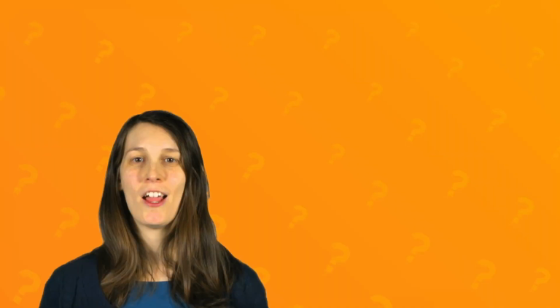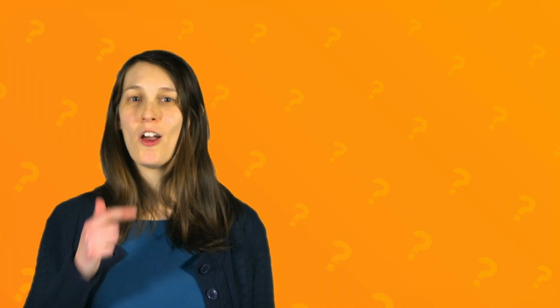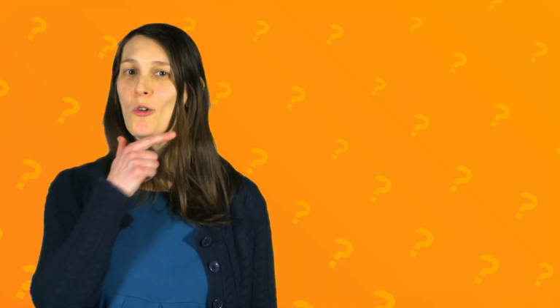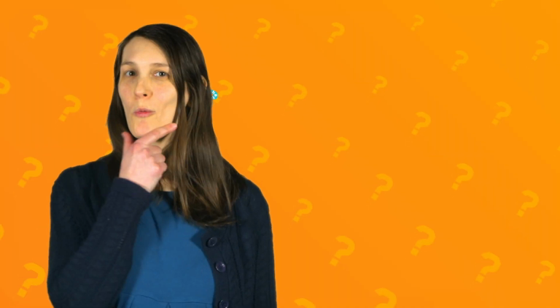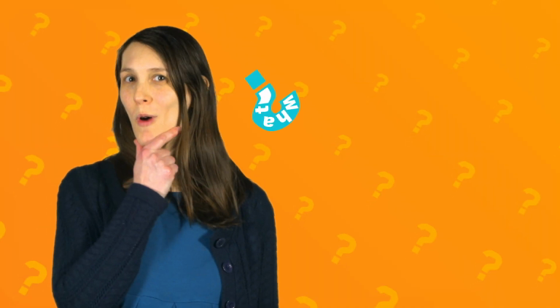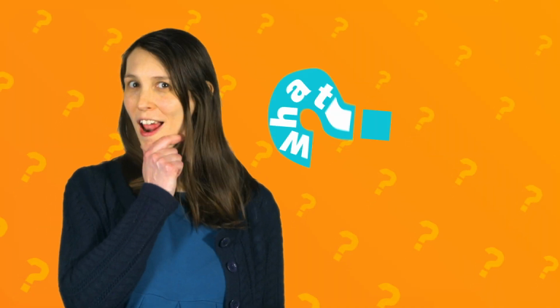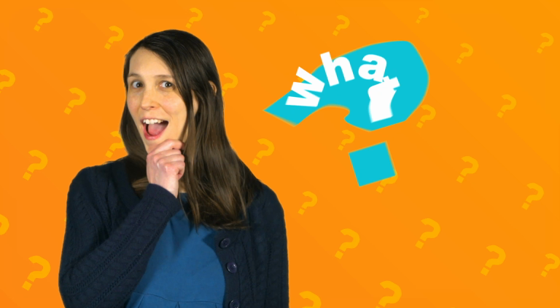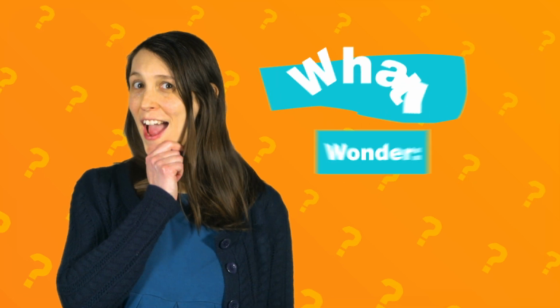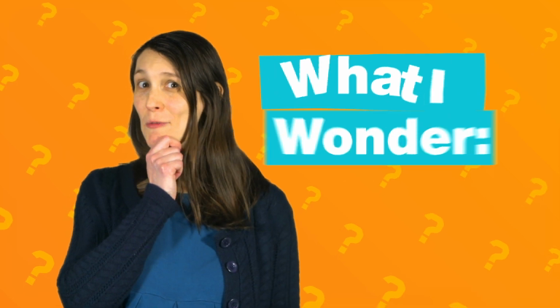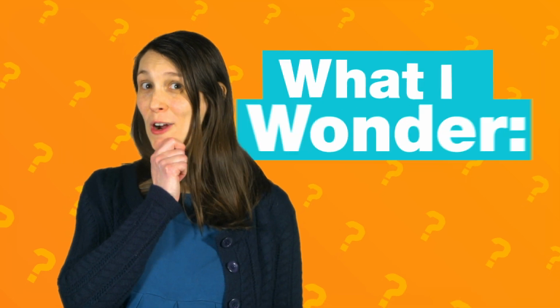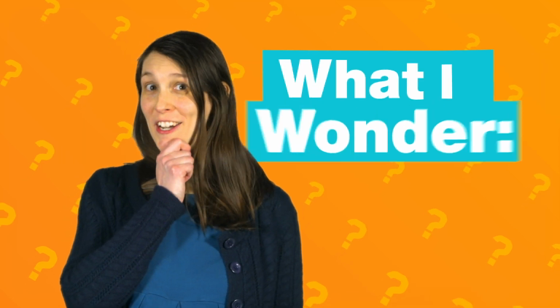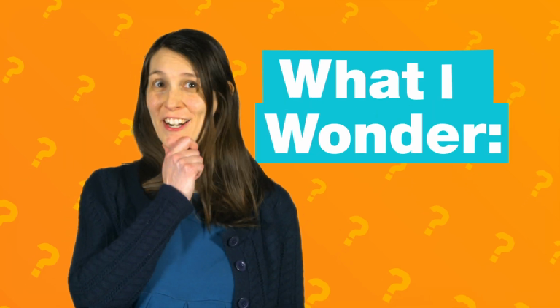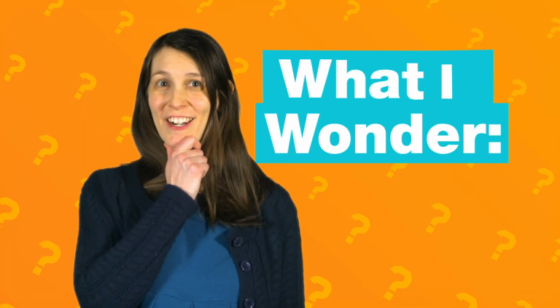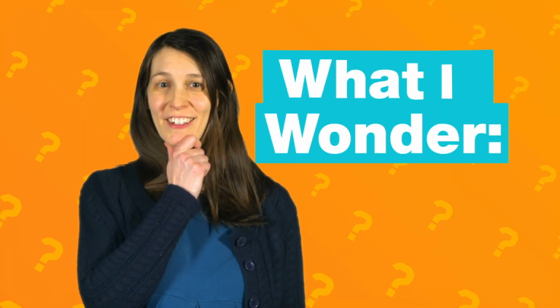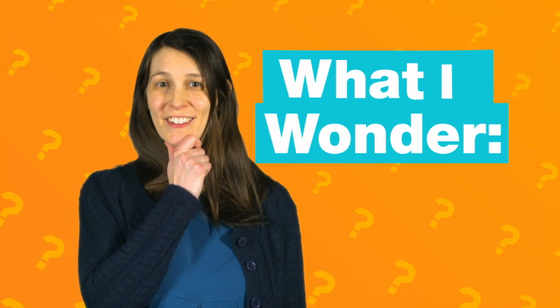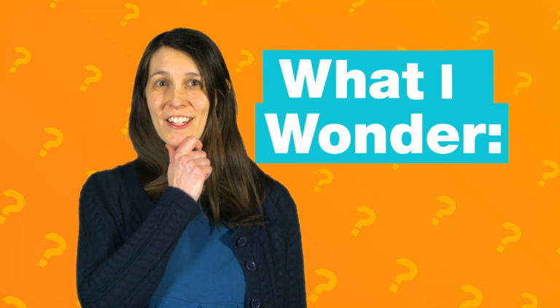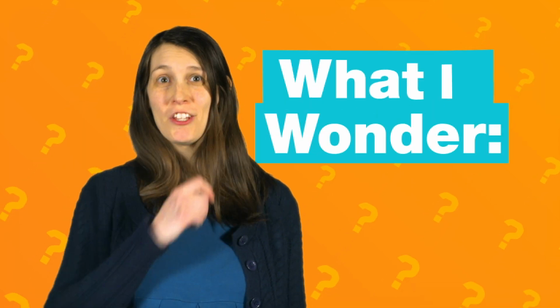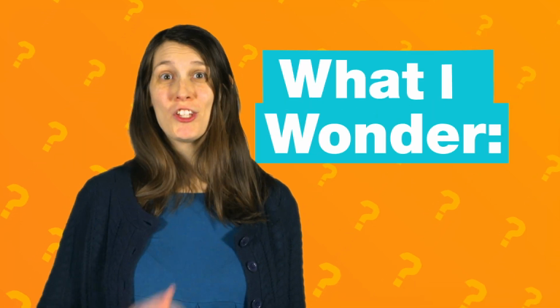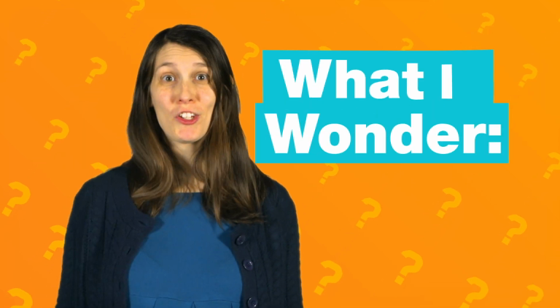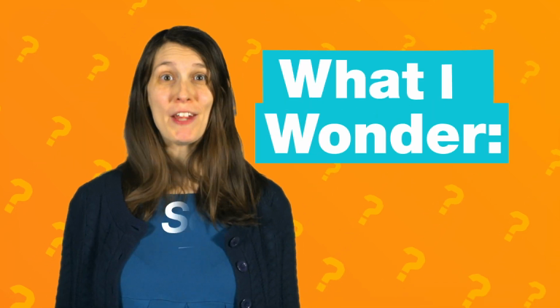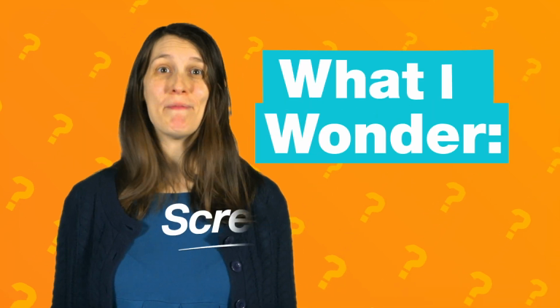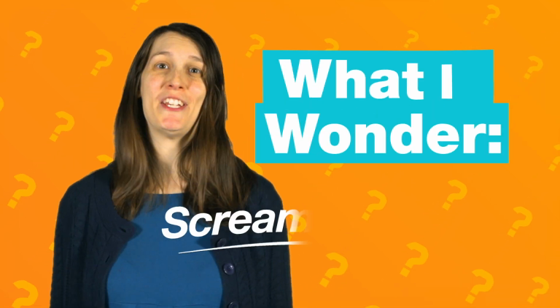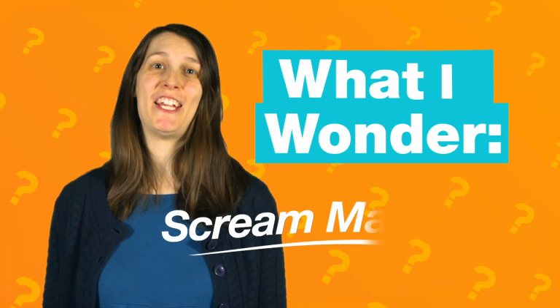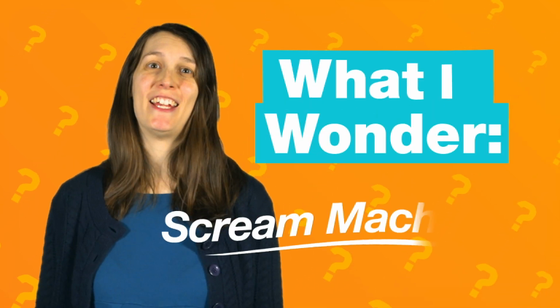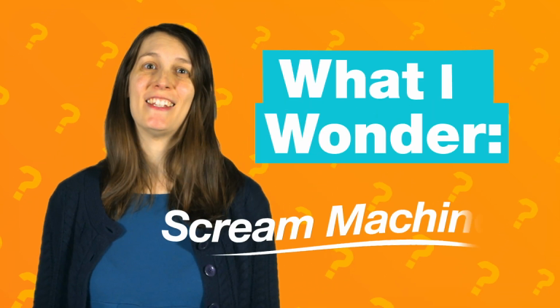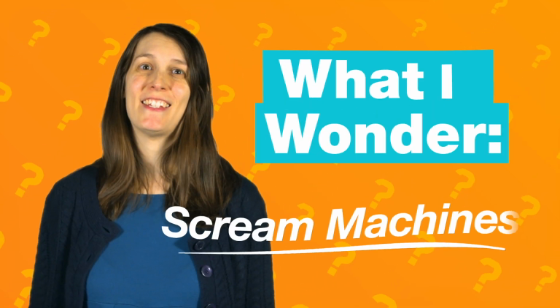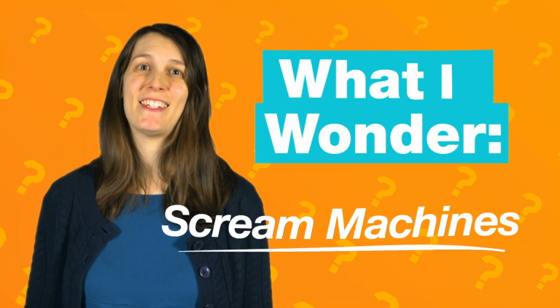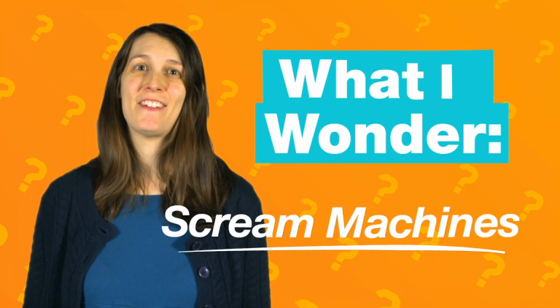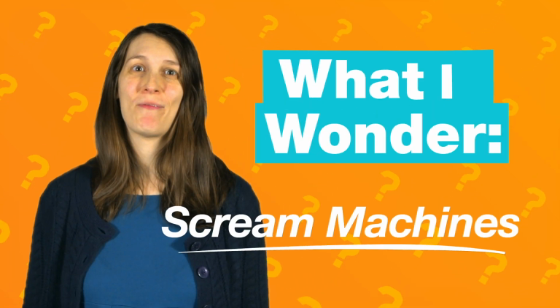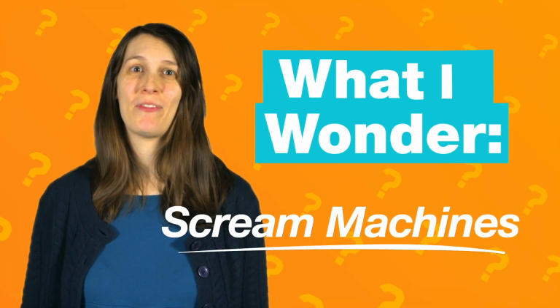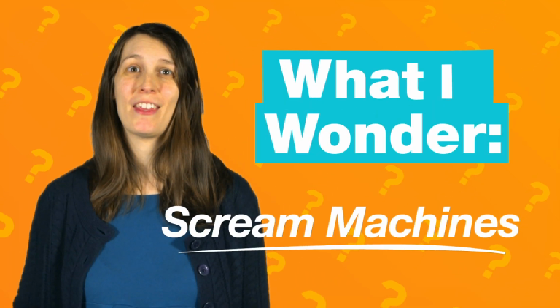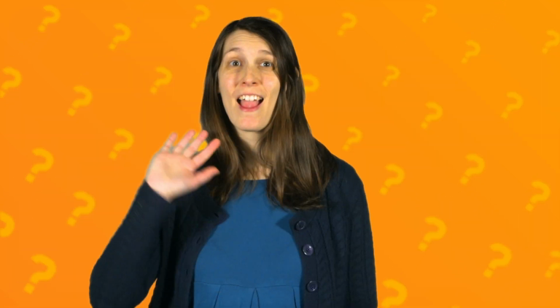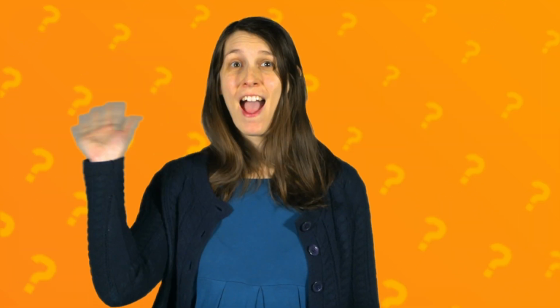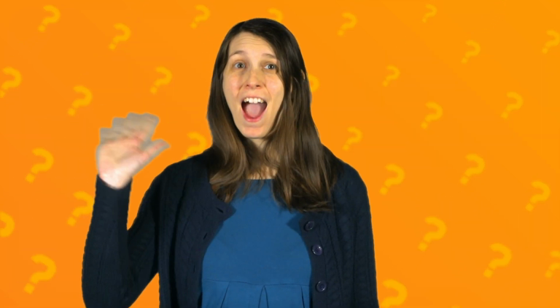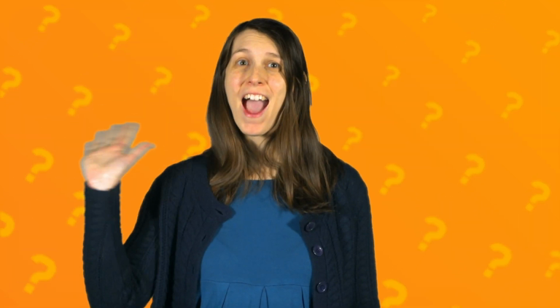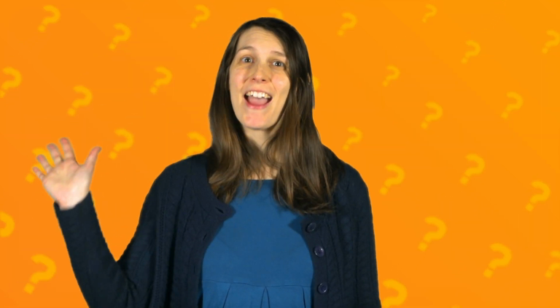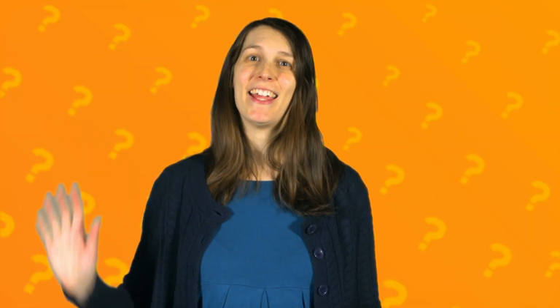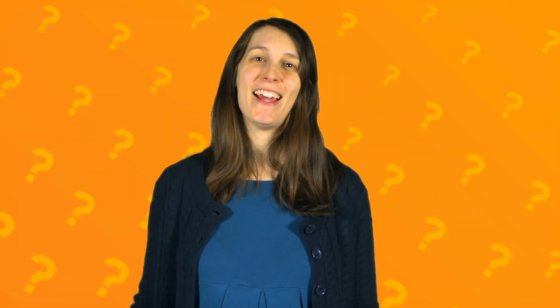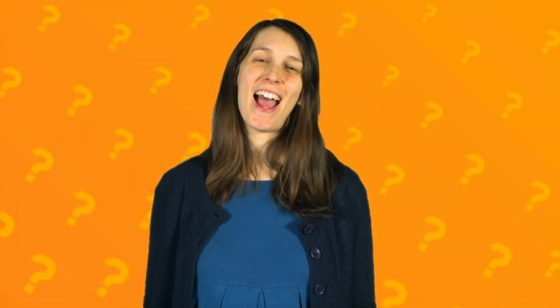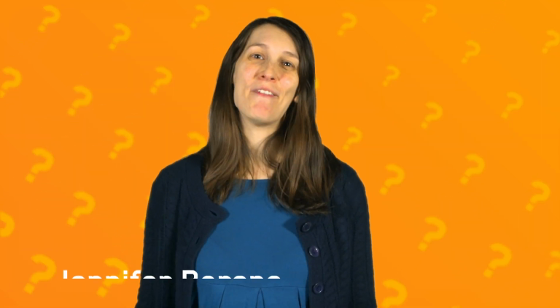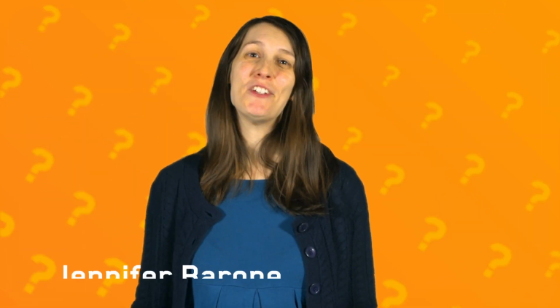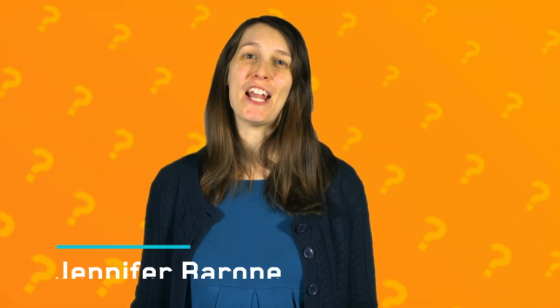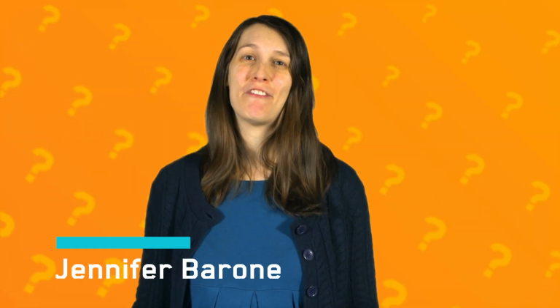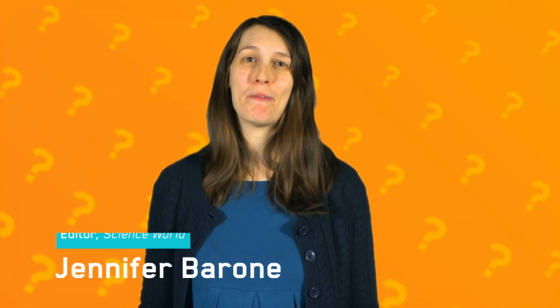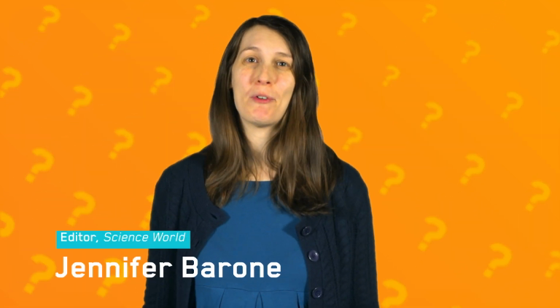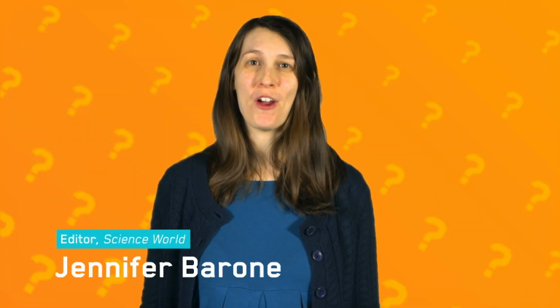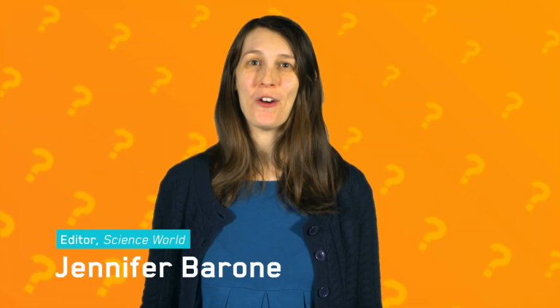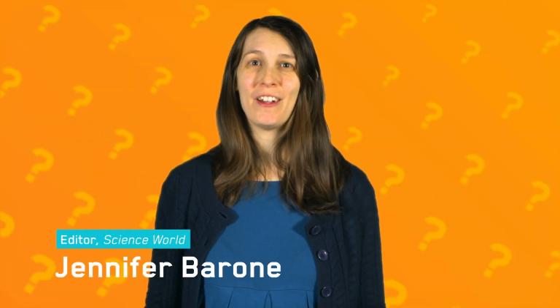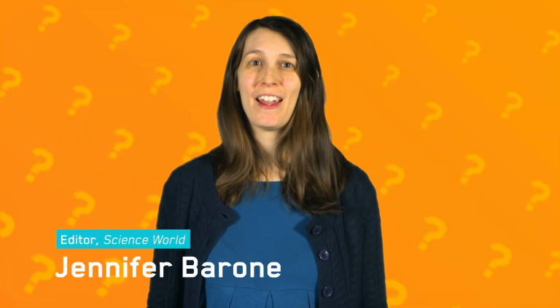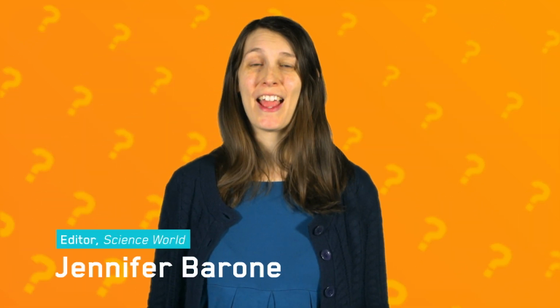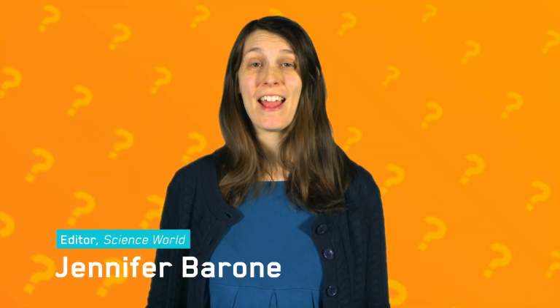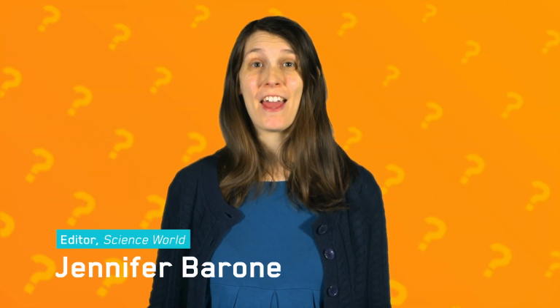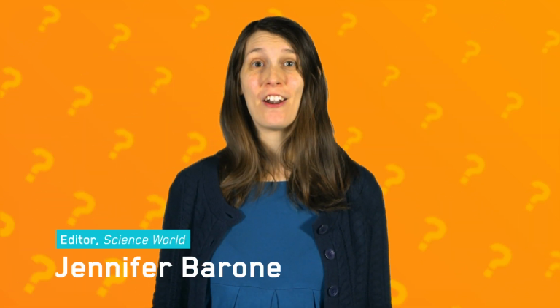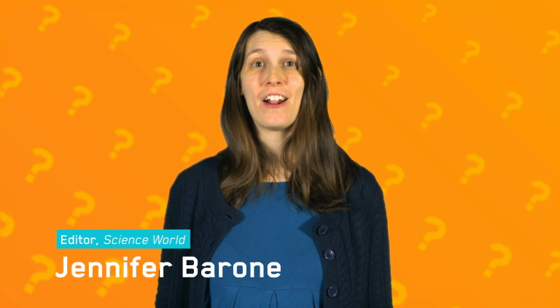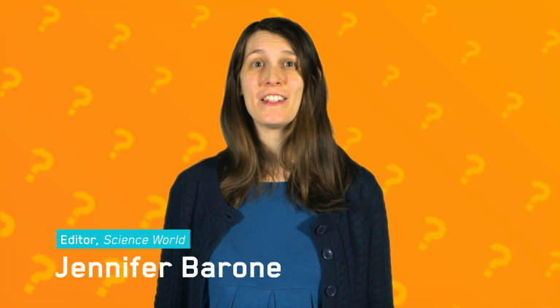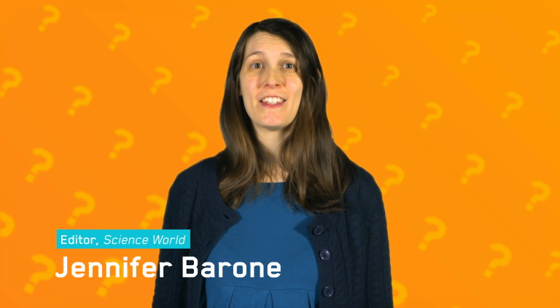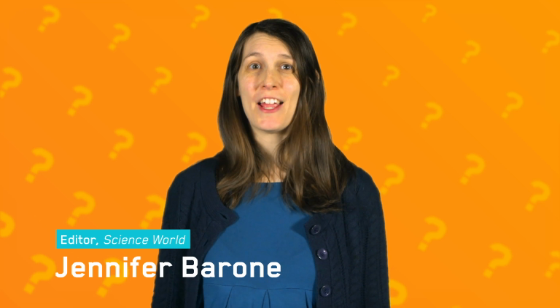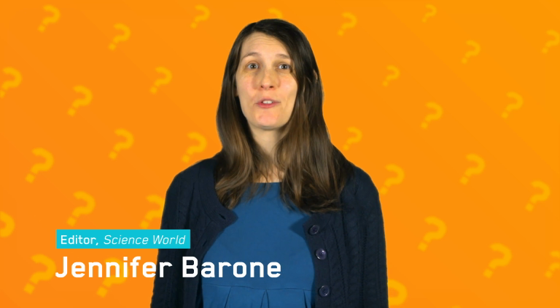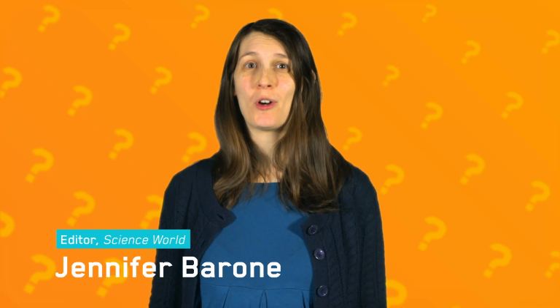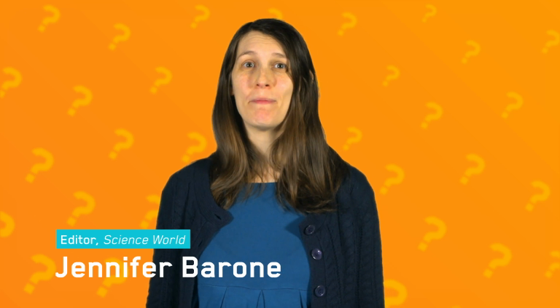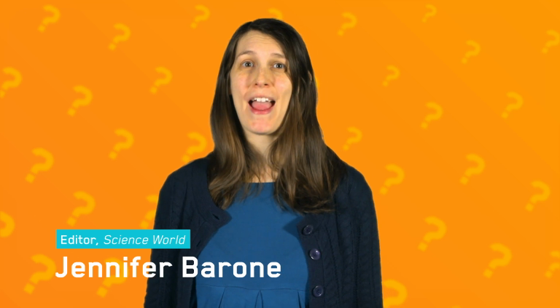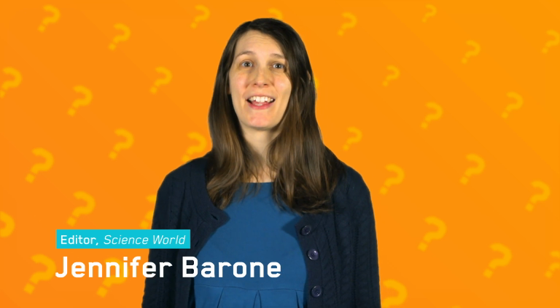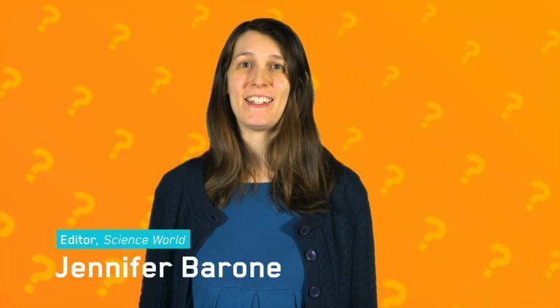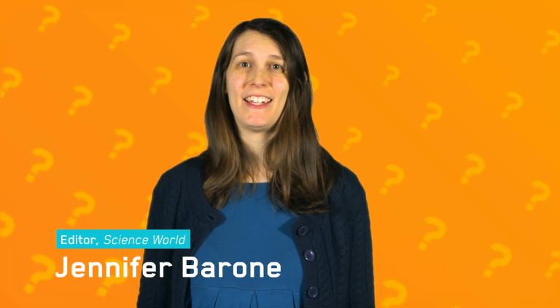Scream Machines! Hi, I'm Jennifer Barone, an editor on Science World Magazine.